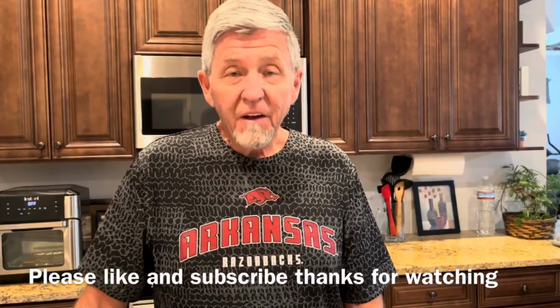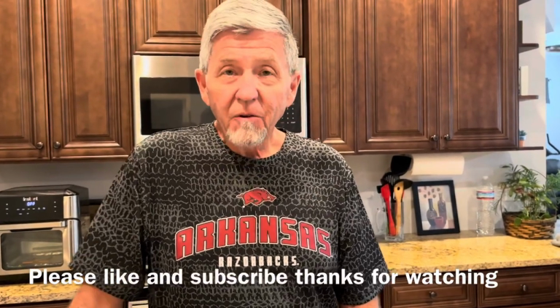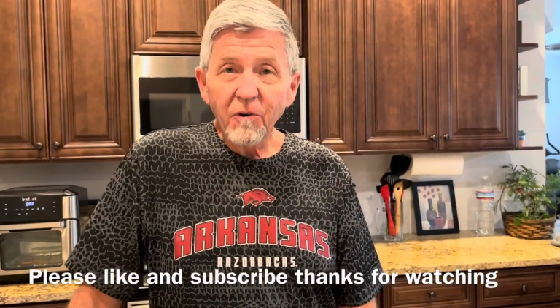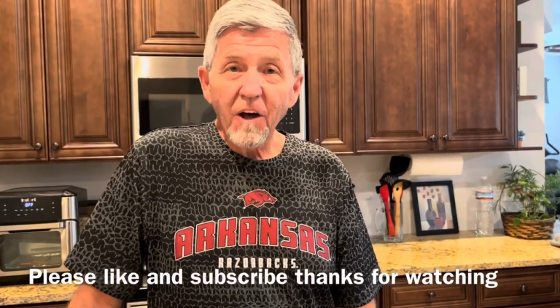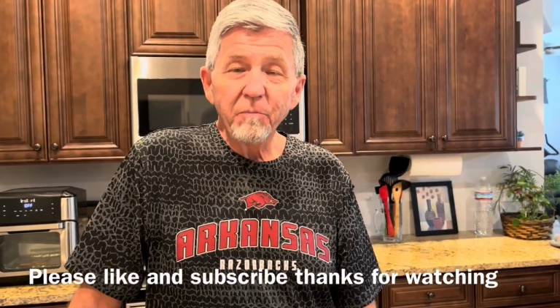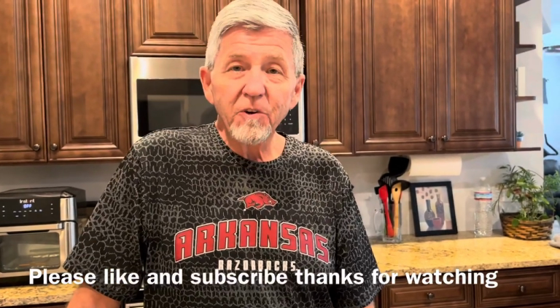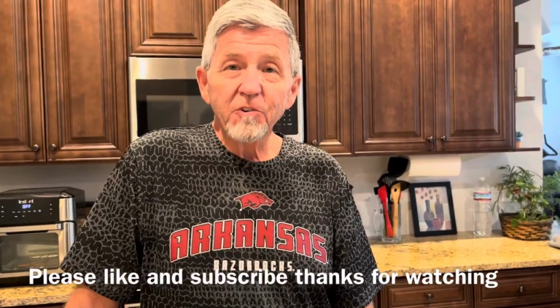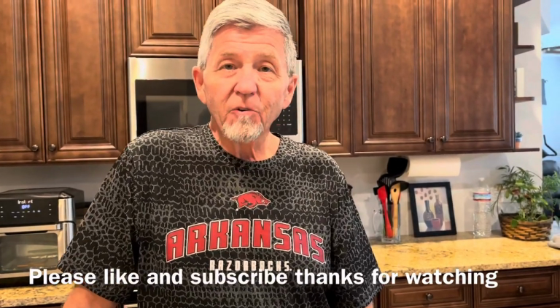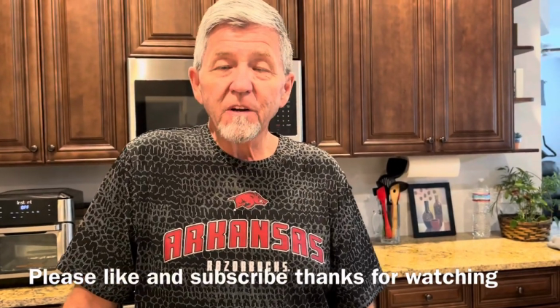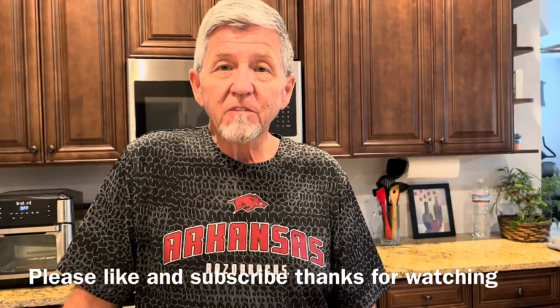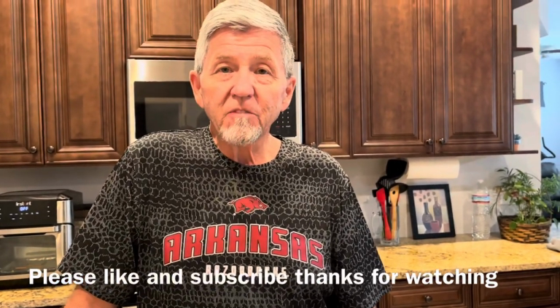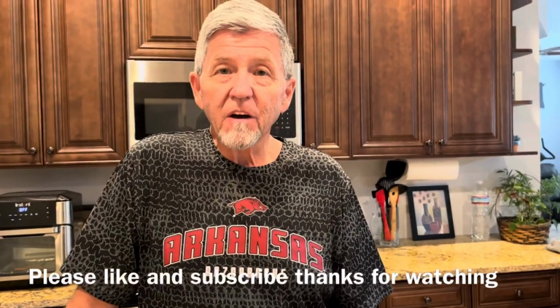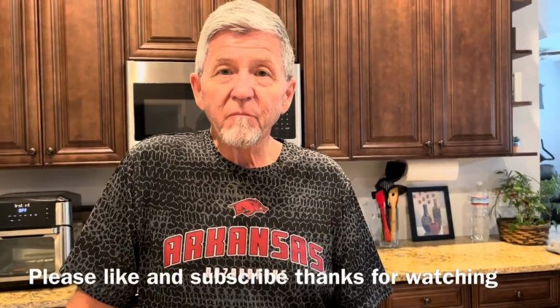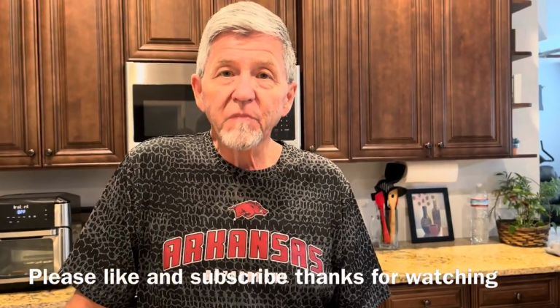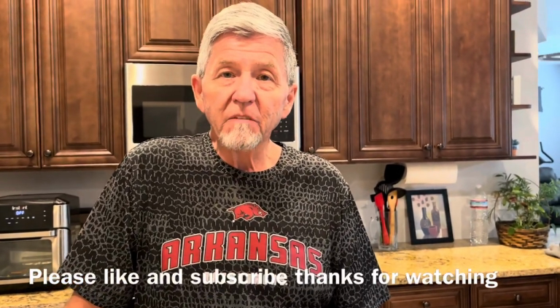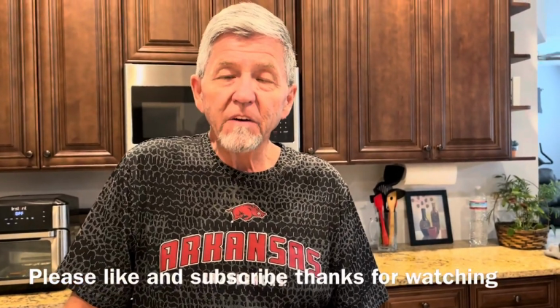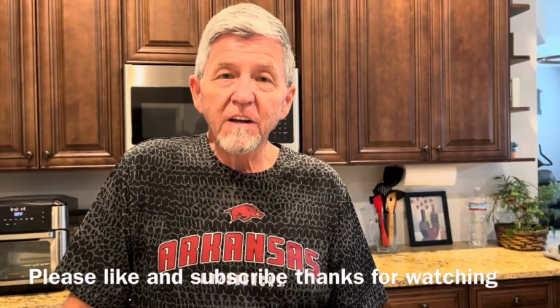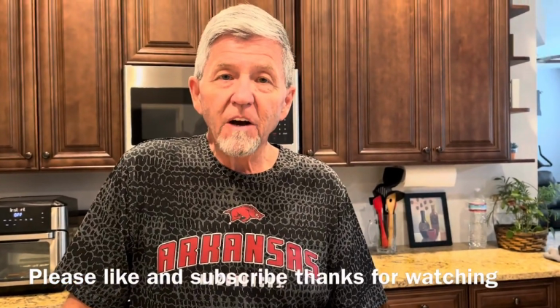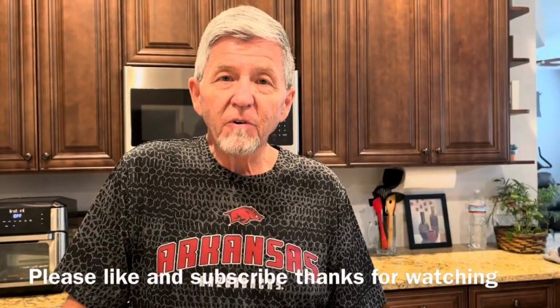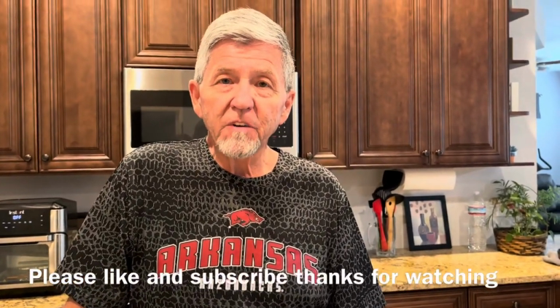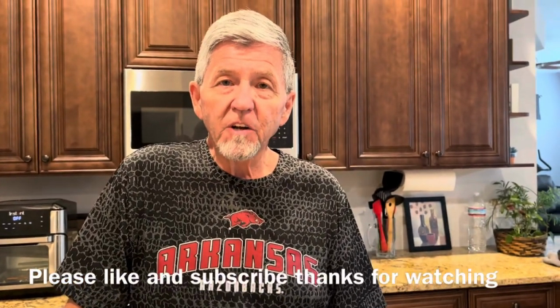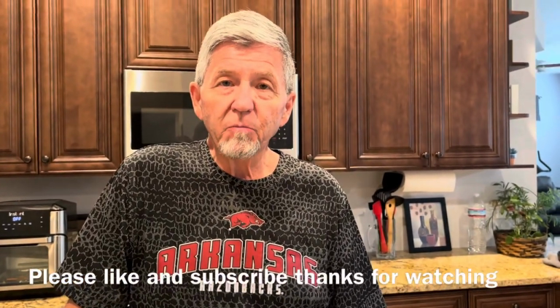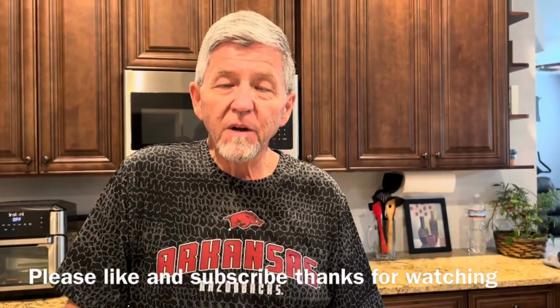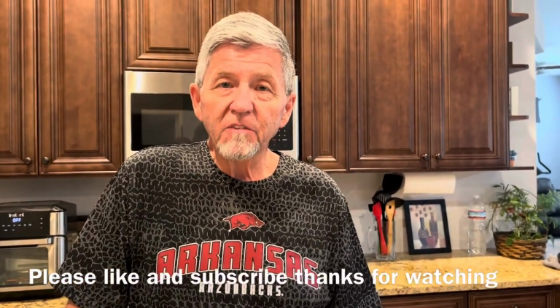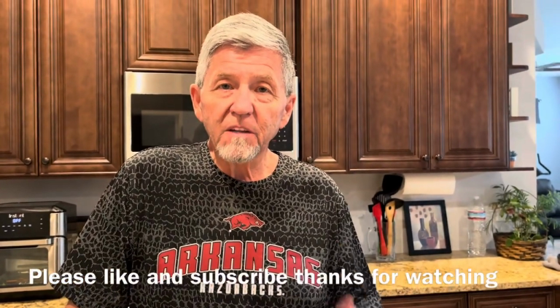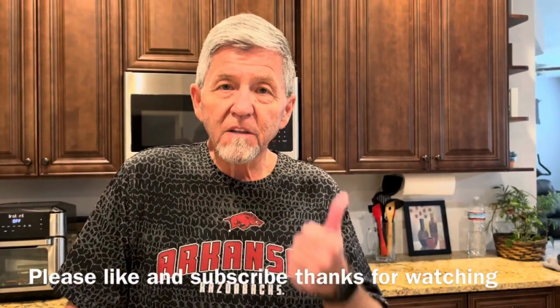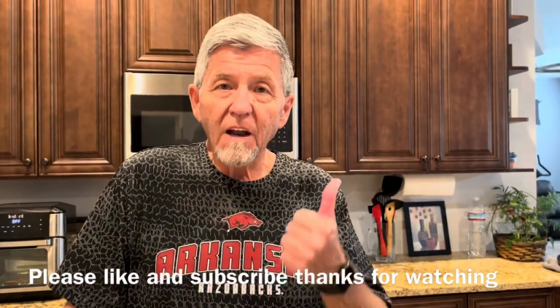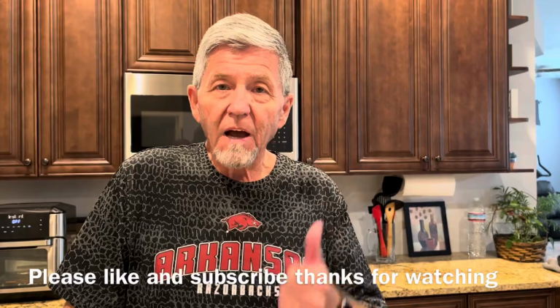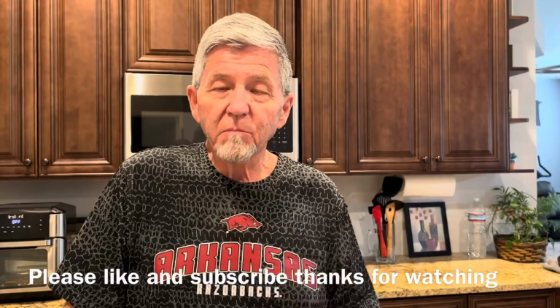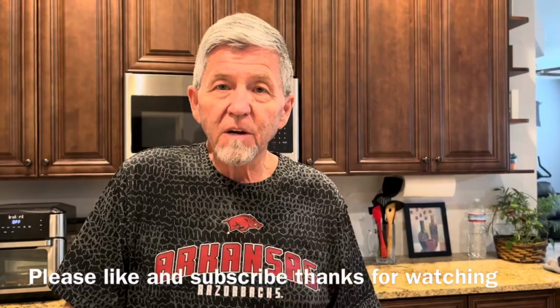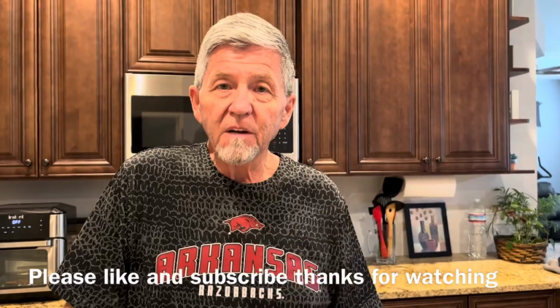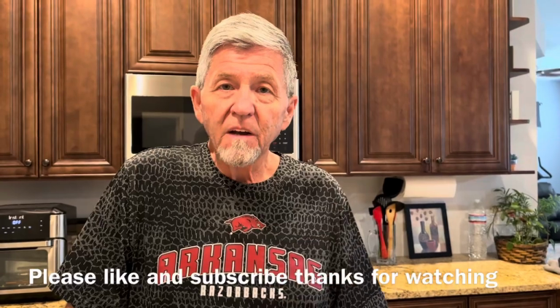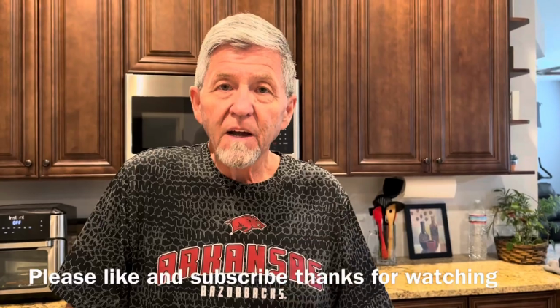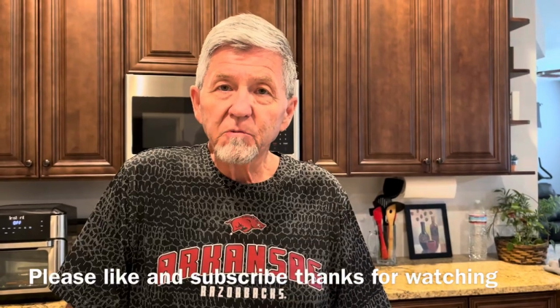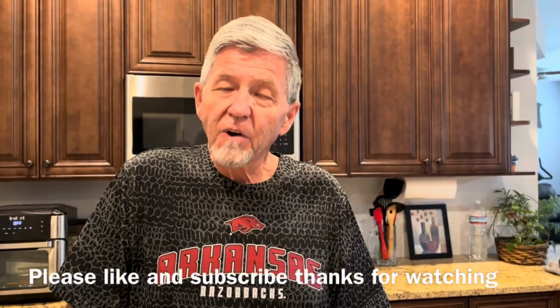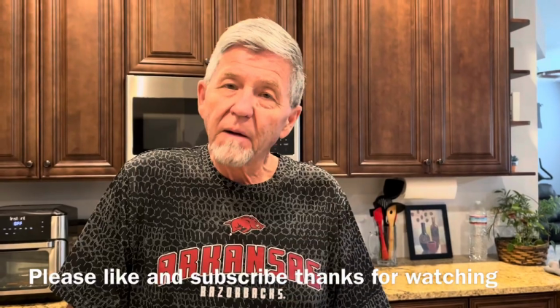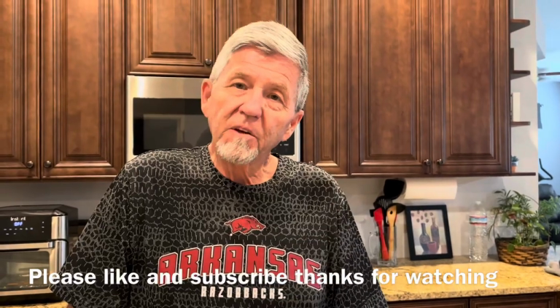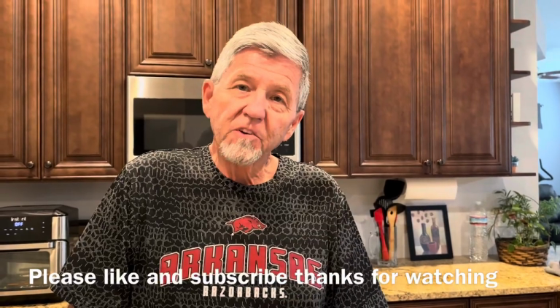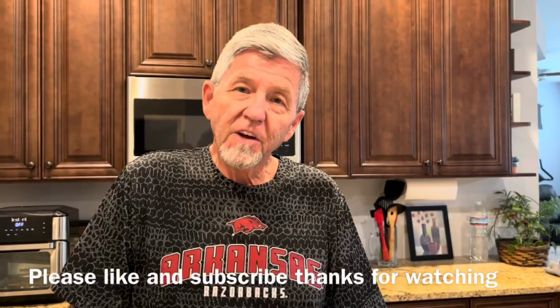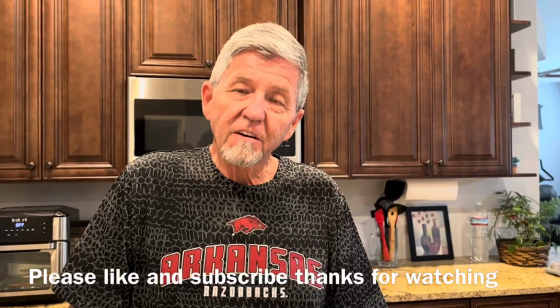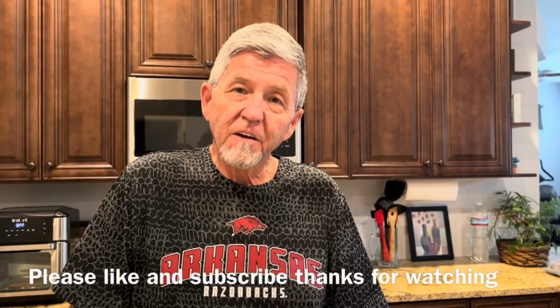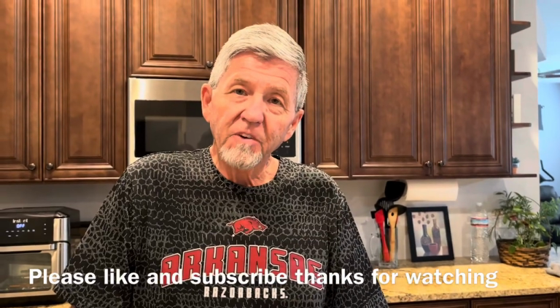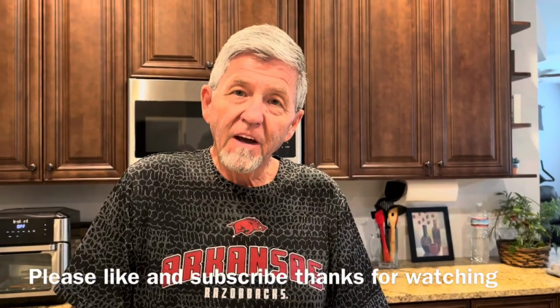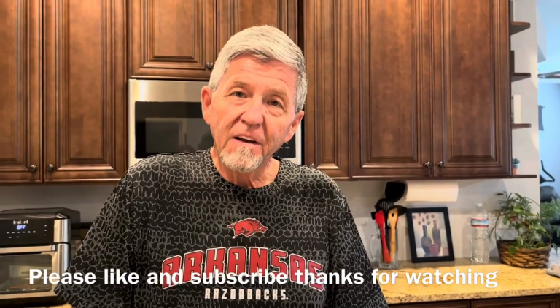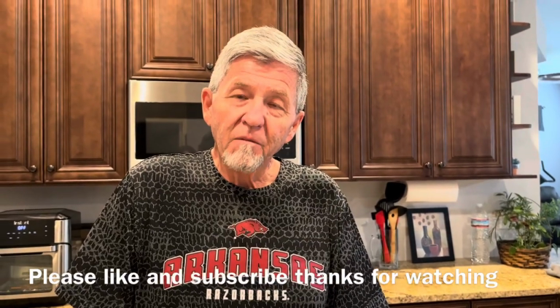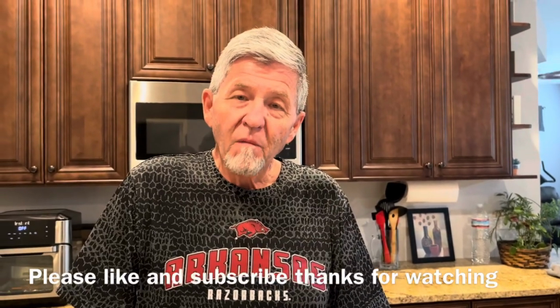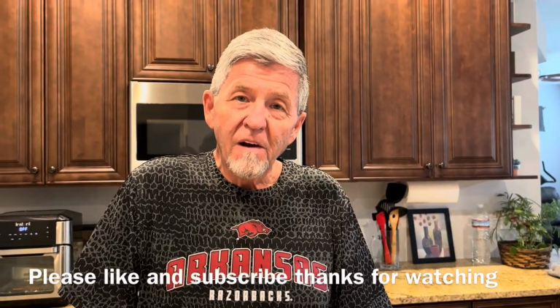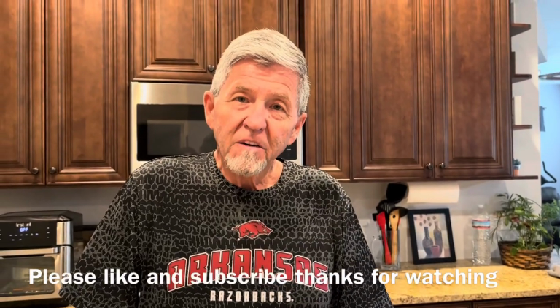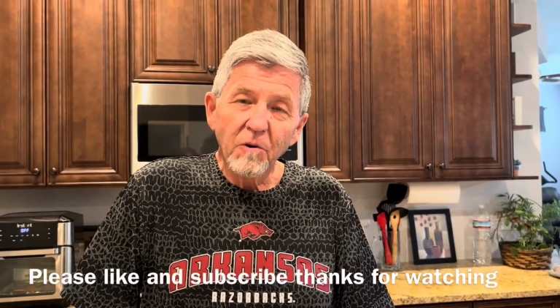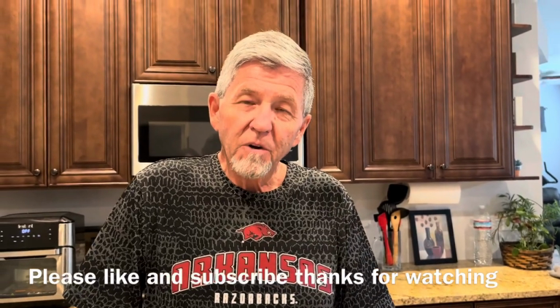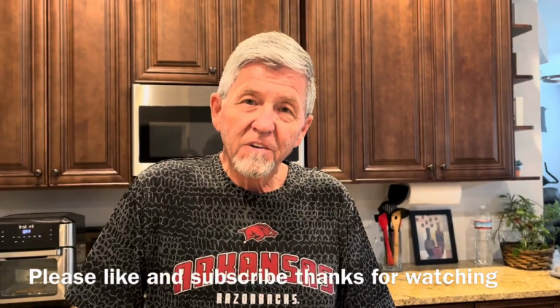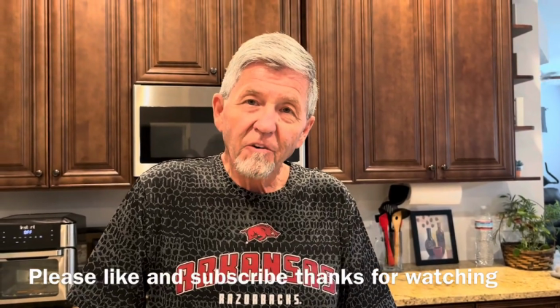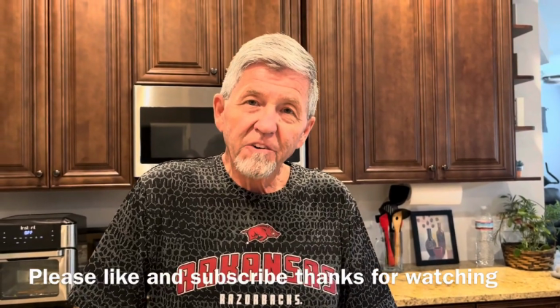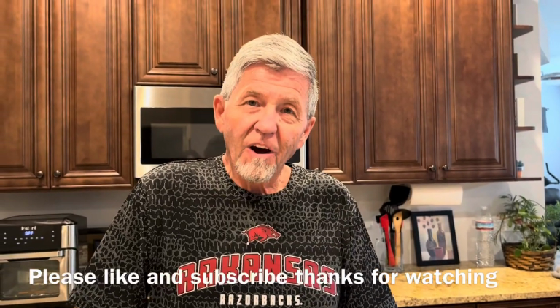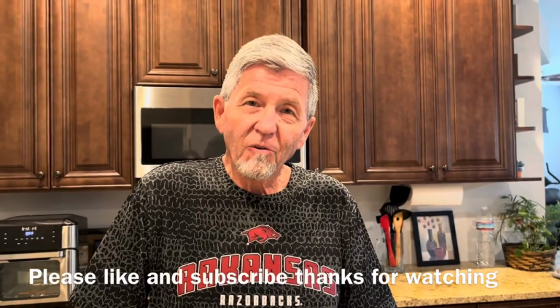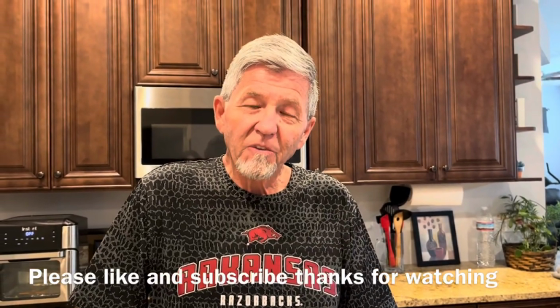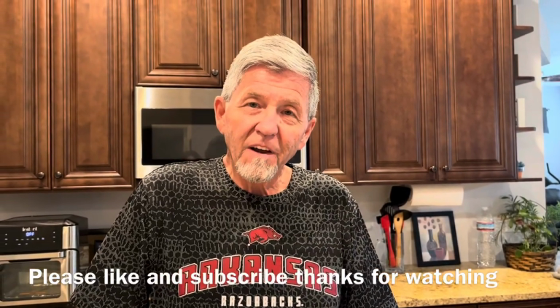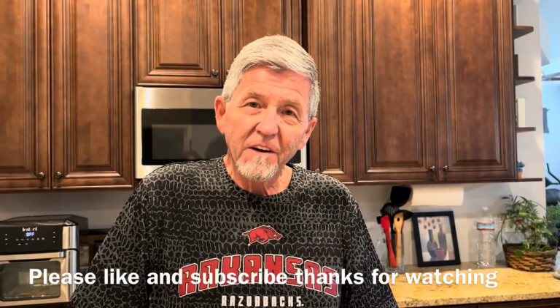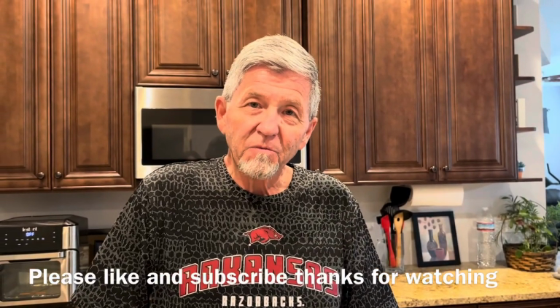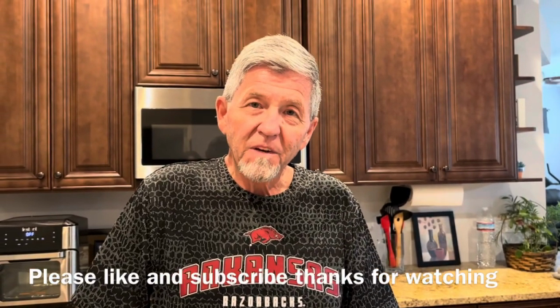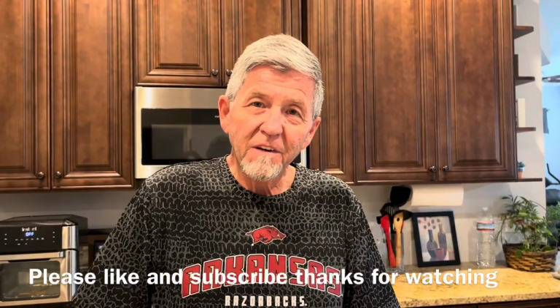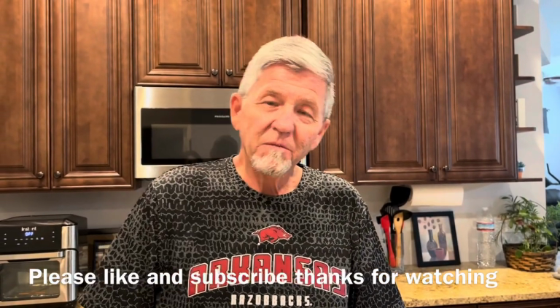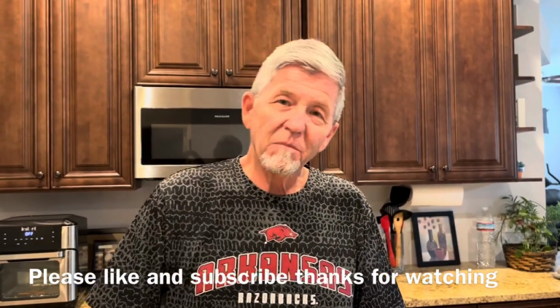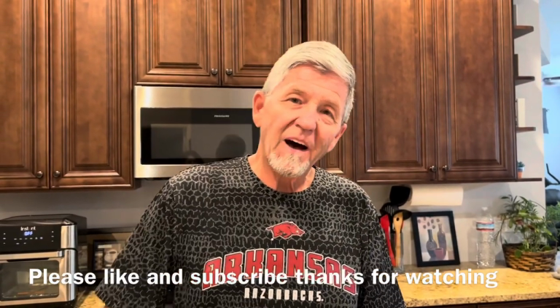Well, I hope you enjoyed this video. If you did, please hit the like button and subscribe to the channel if you haven't. We'll talk to you all in the next one. Bye.